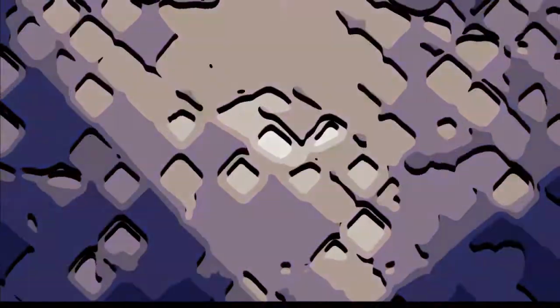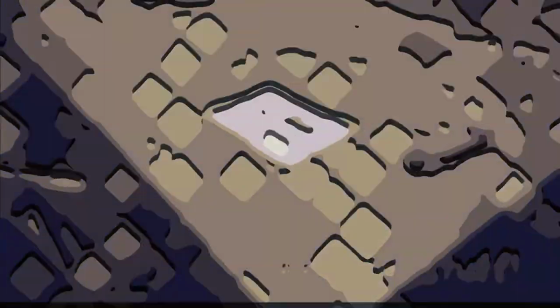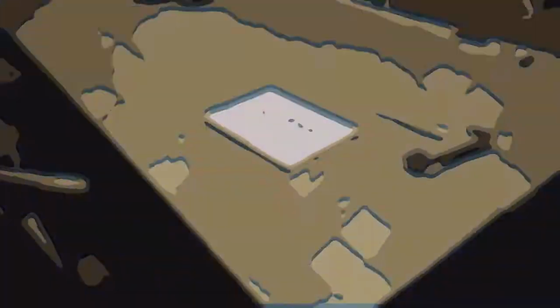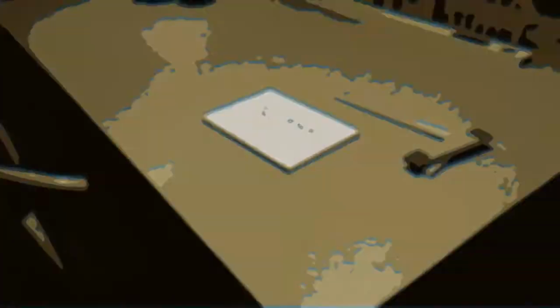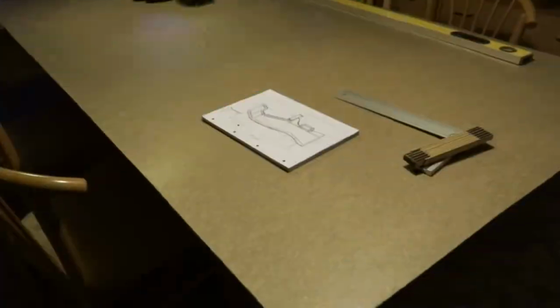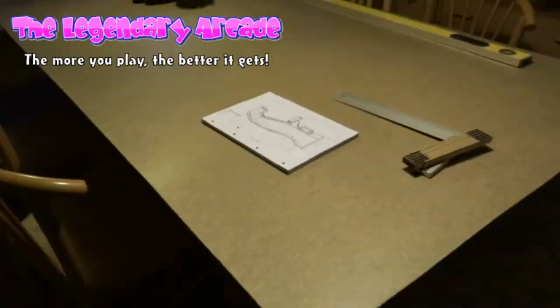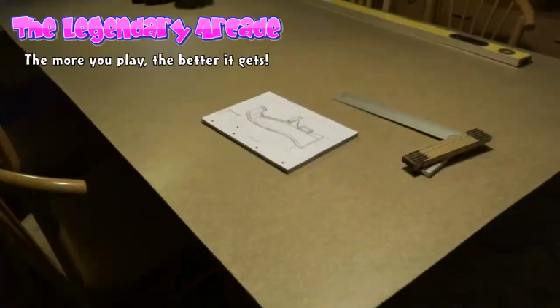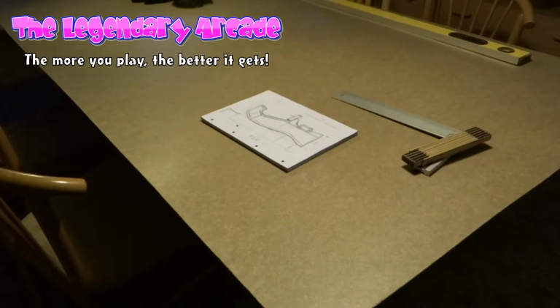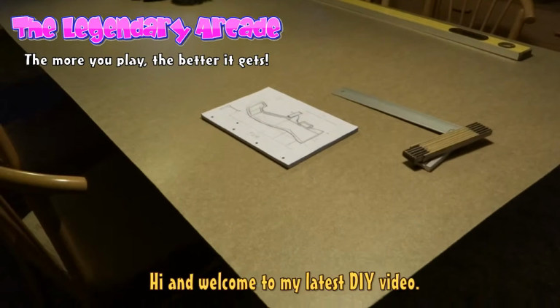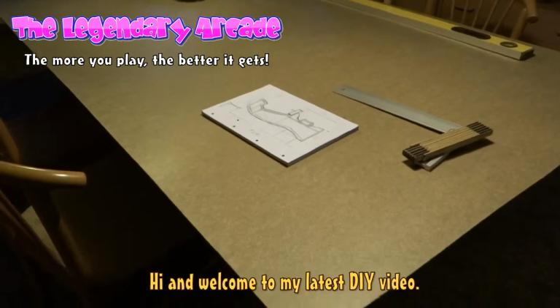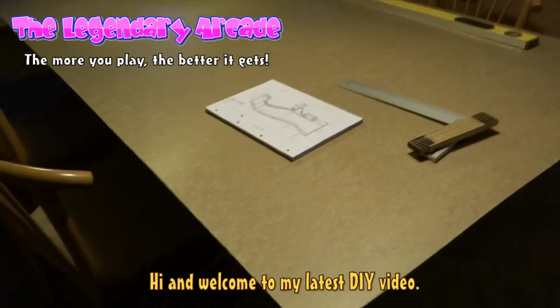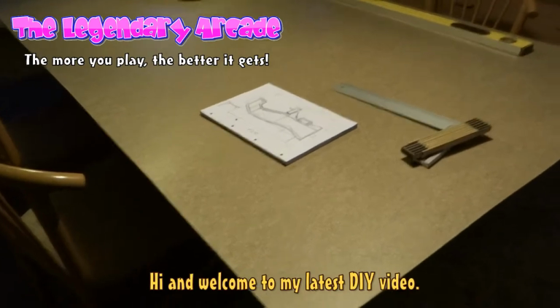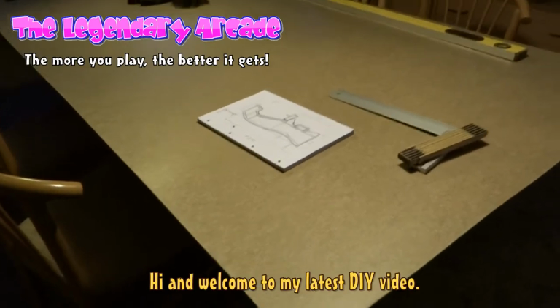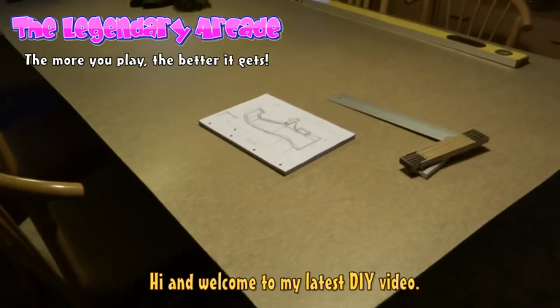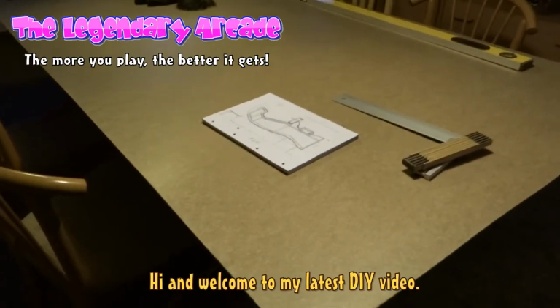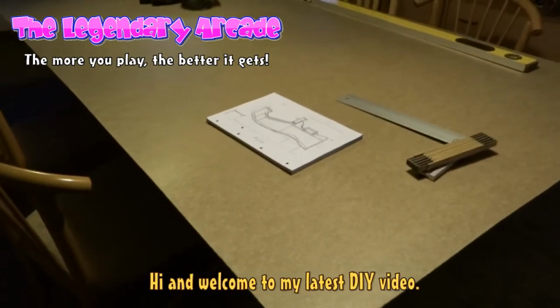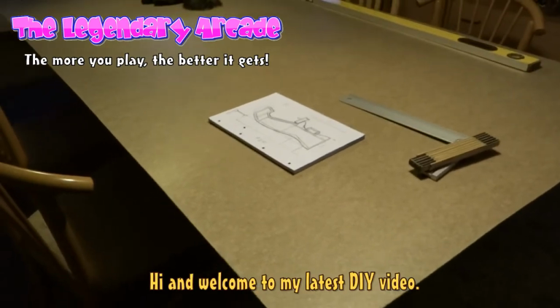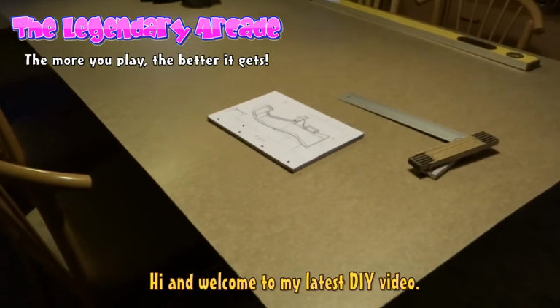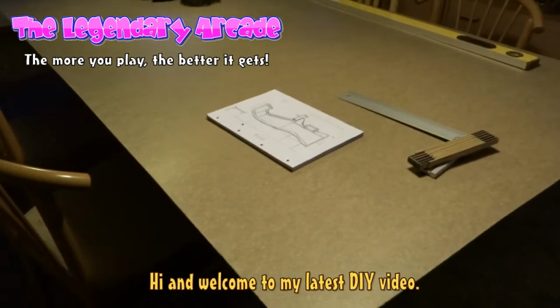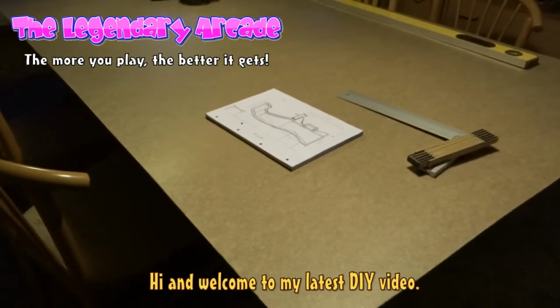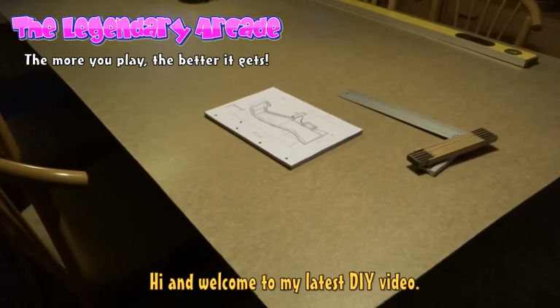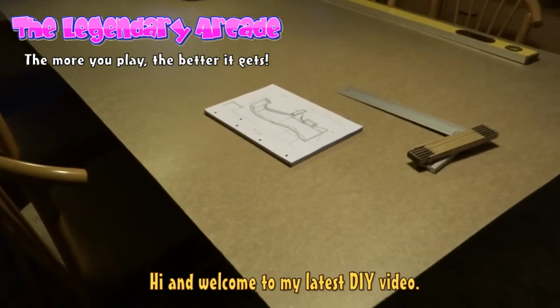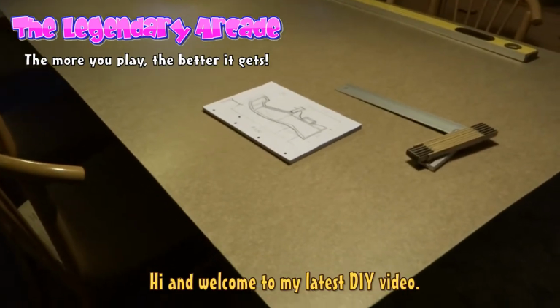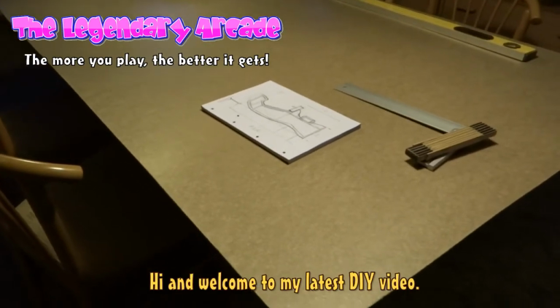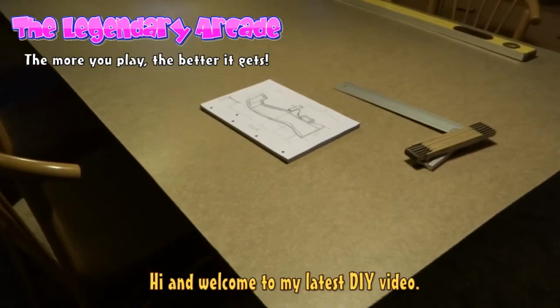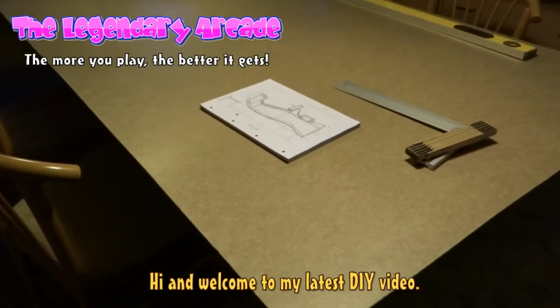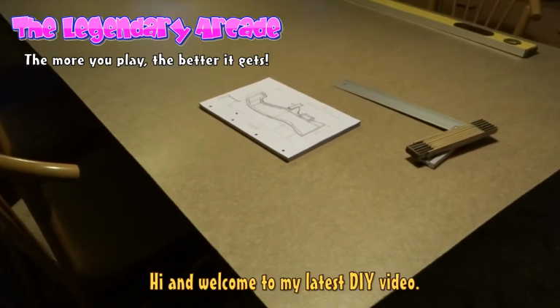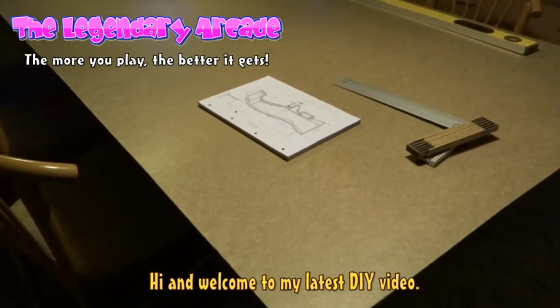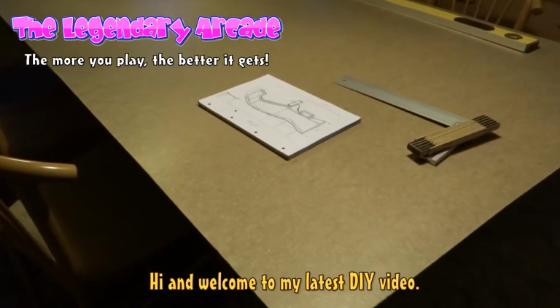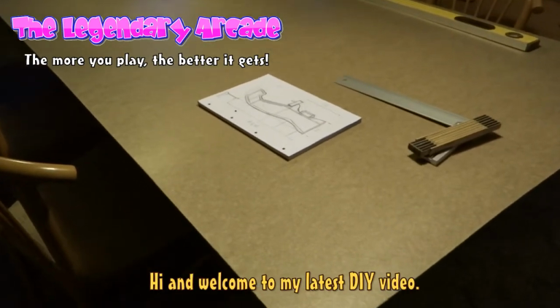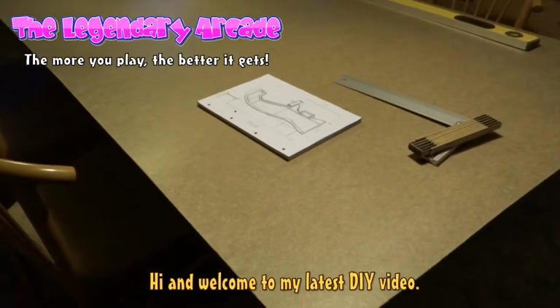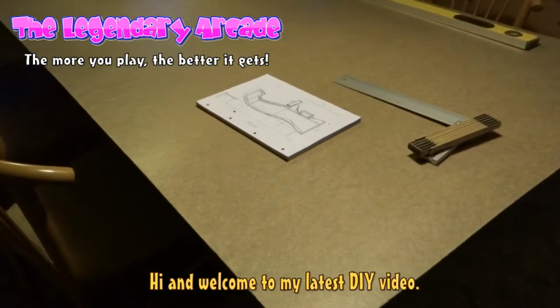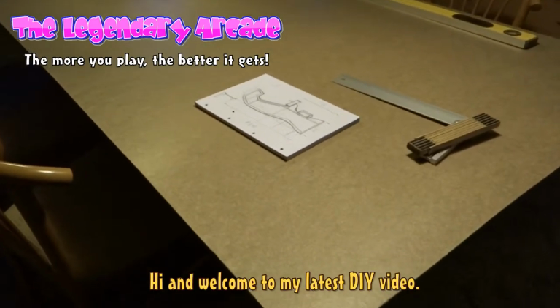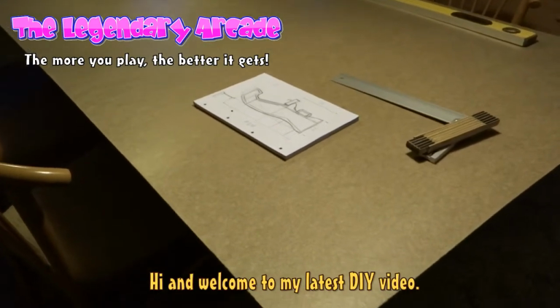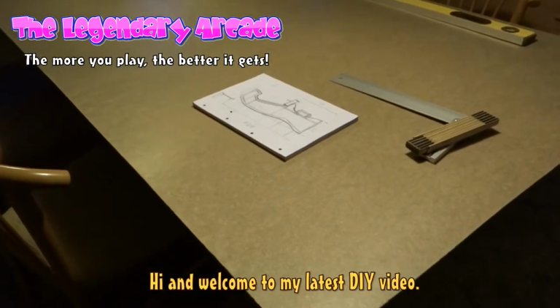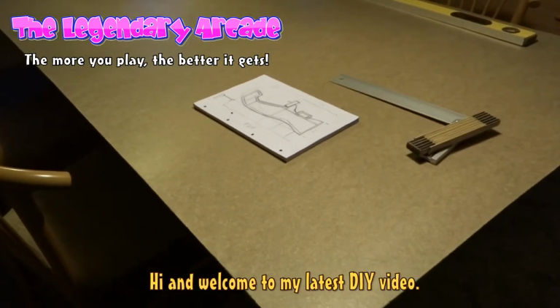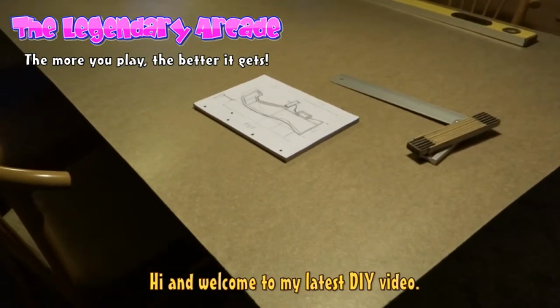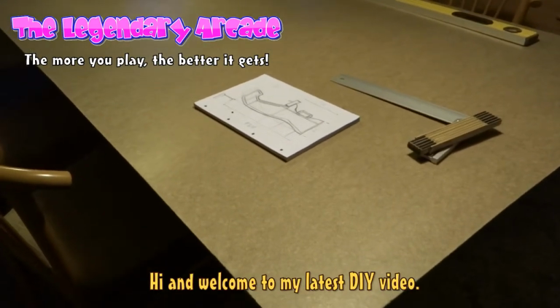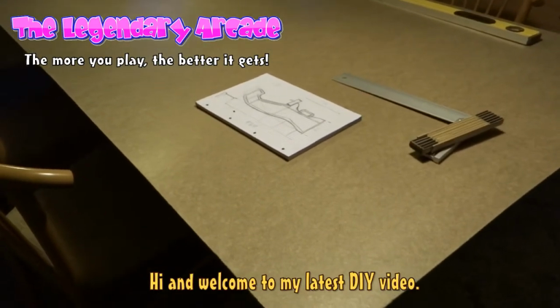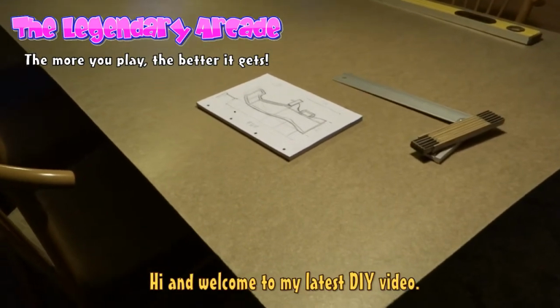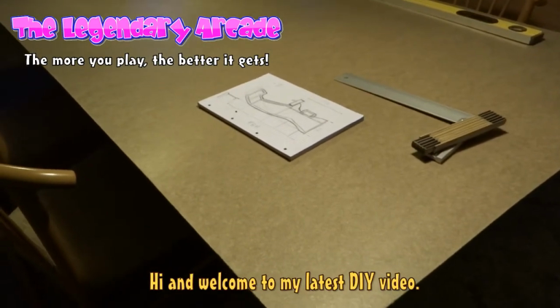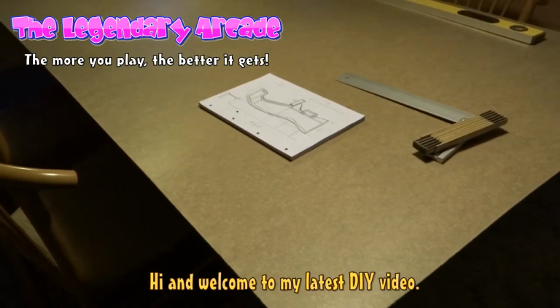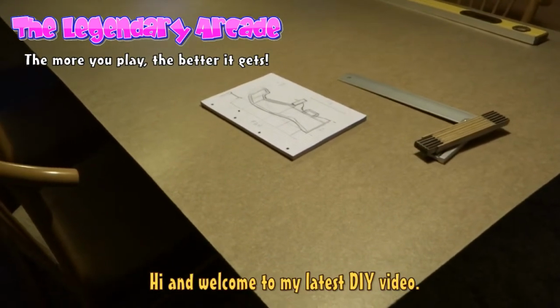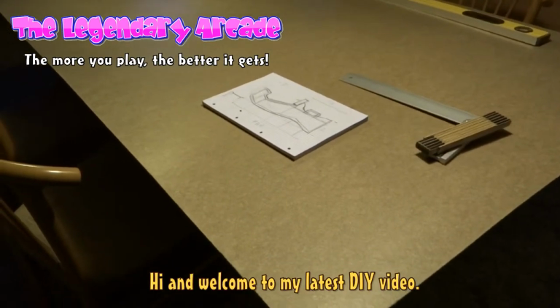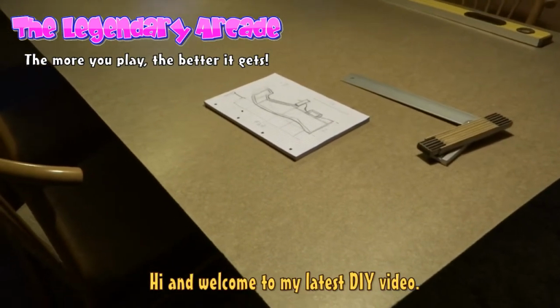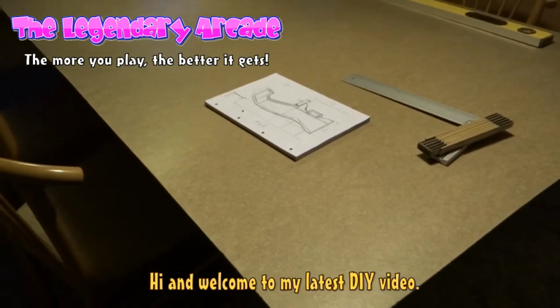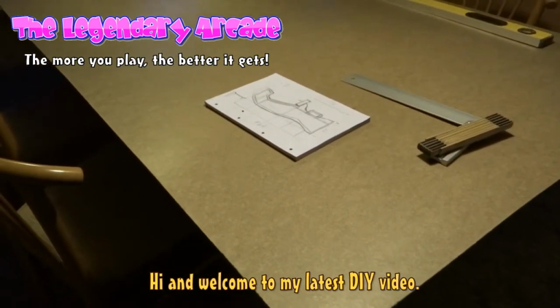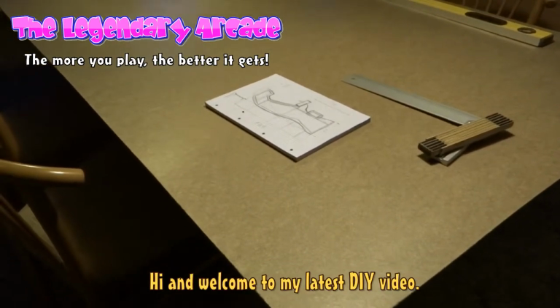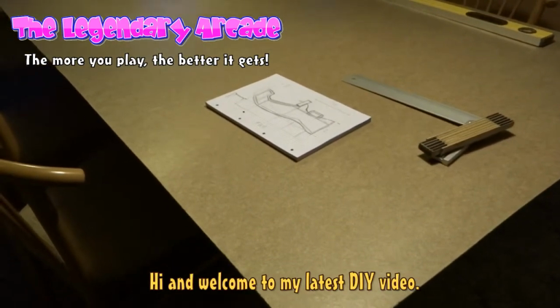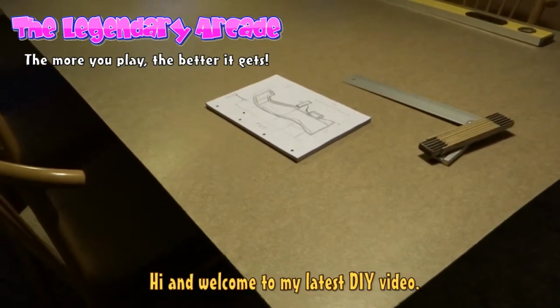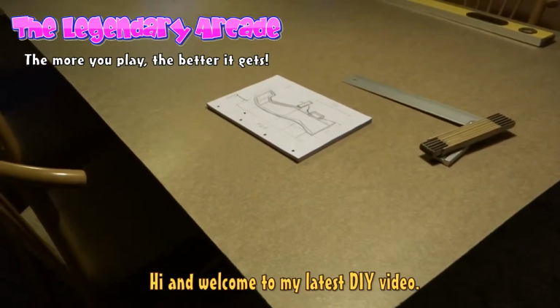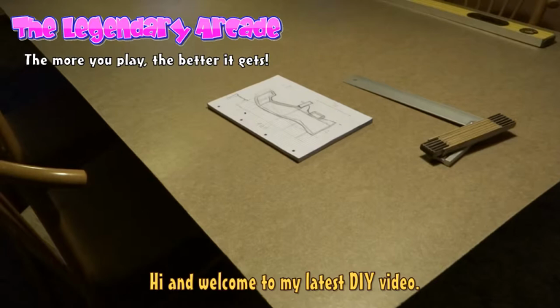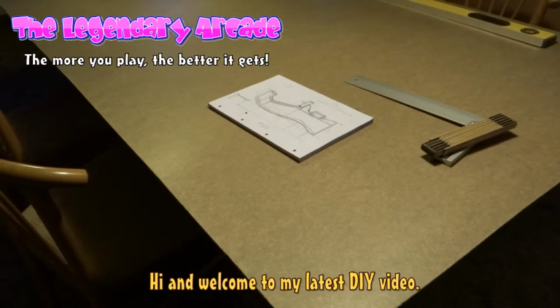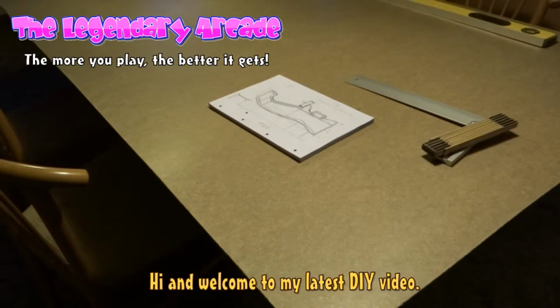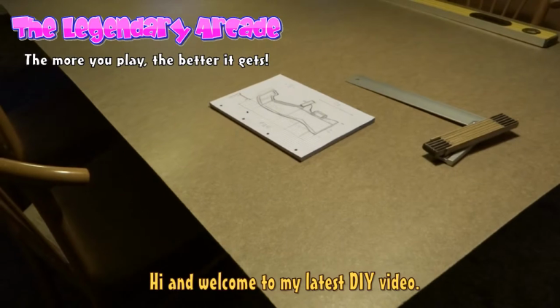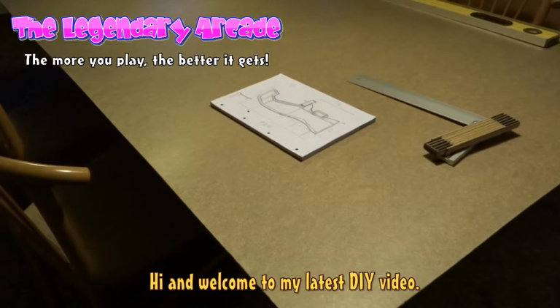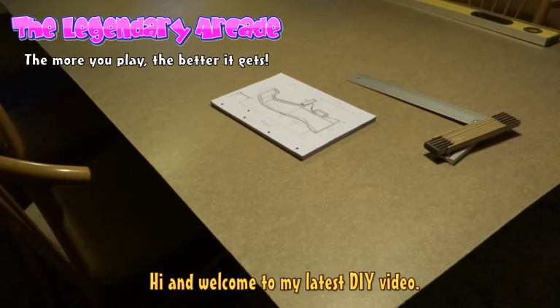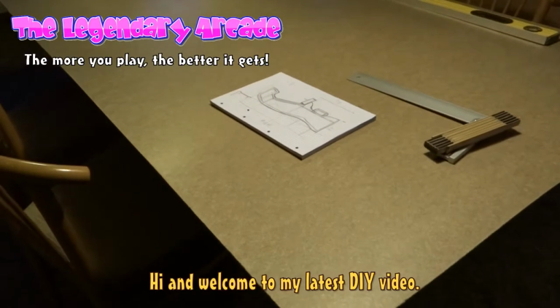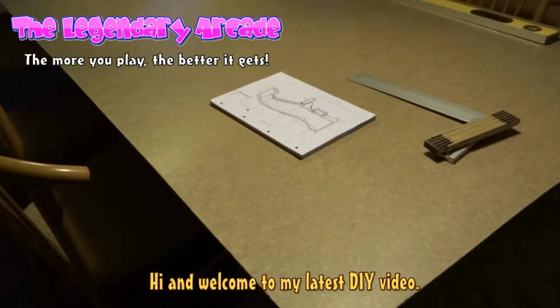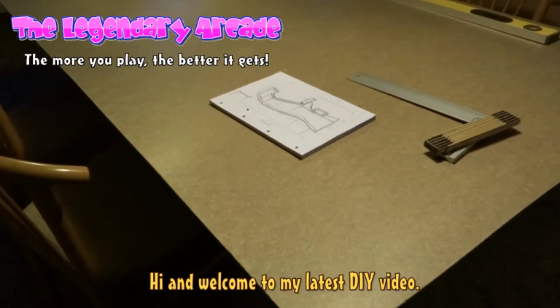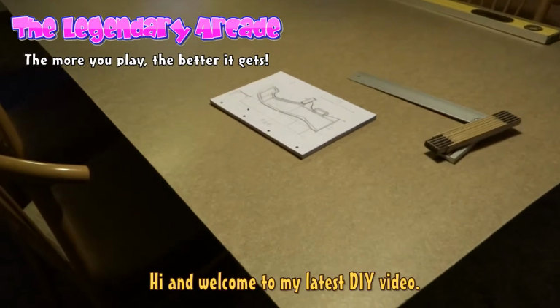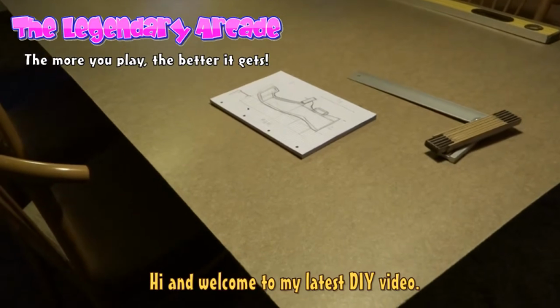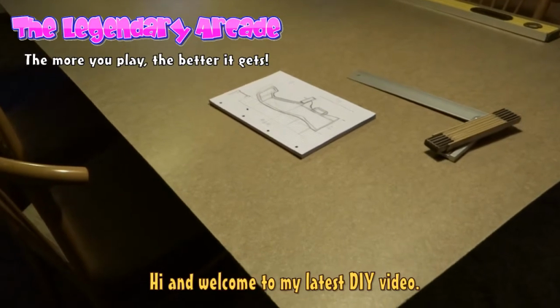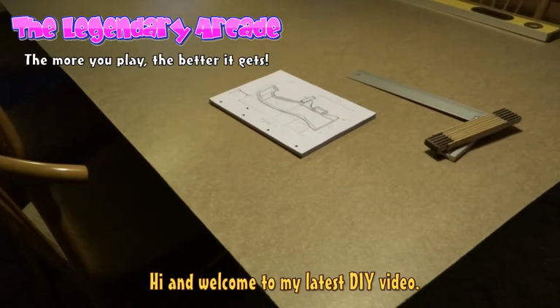Hello everyone, welcome to this video. I am going to show you how I am building my main cabinet.